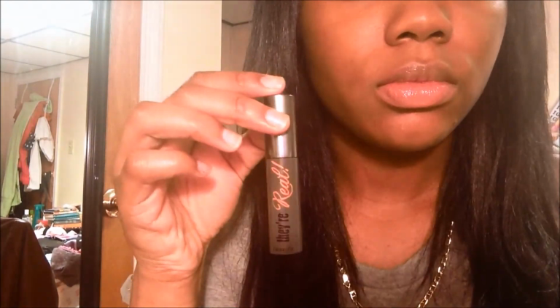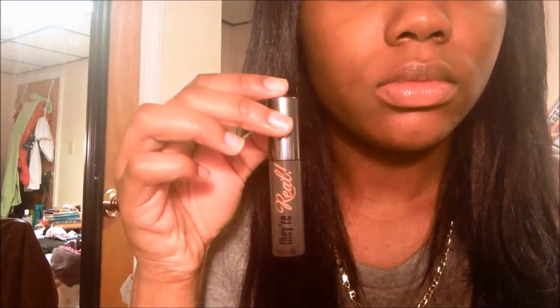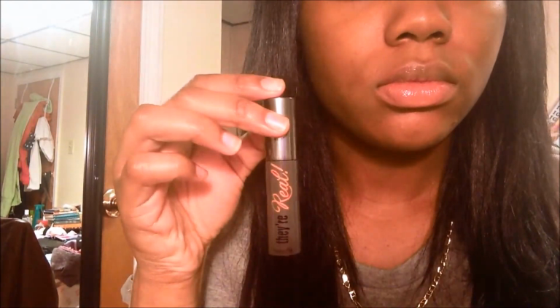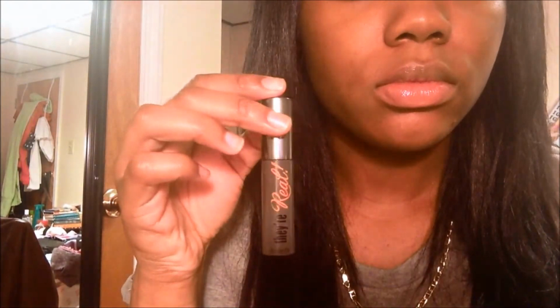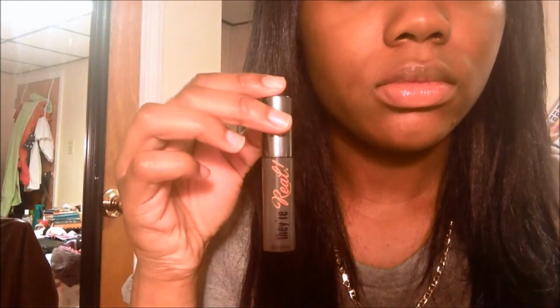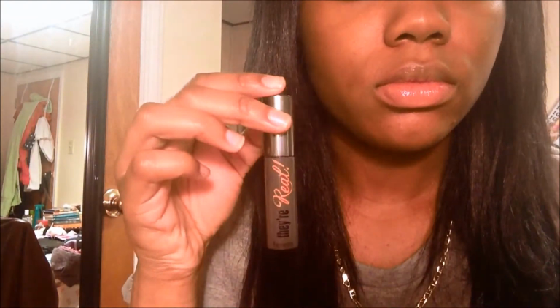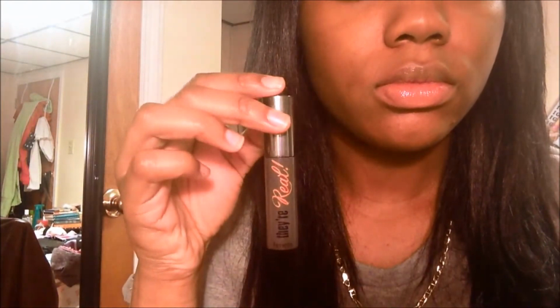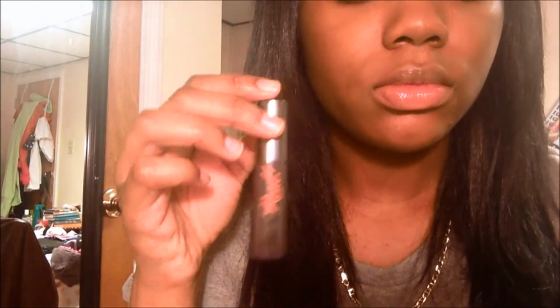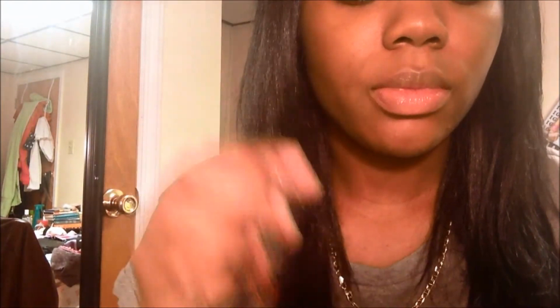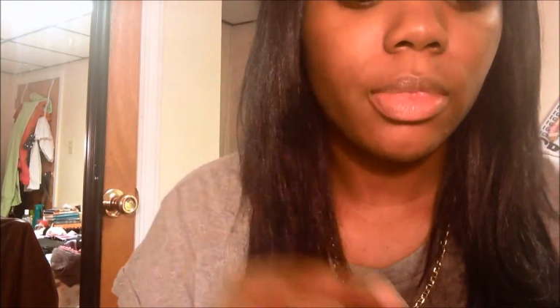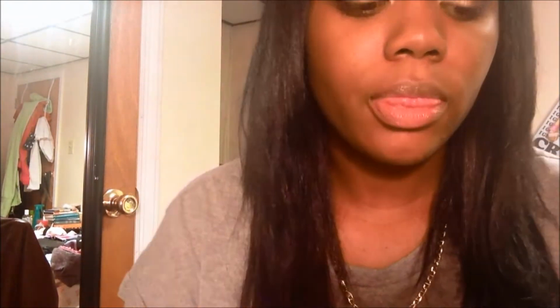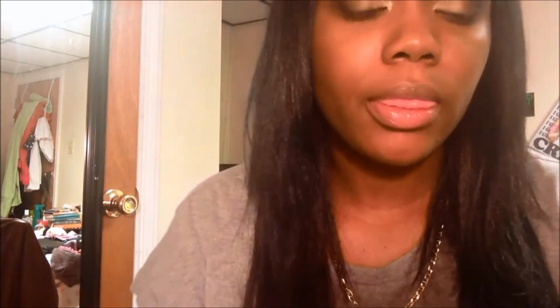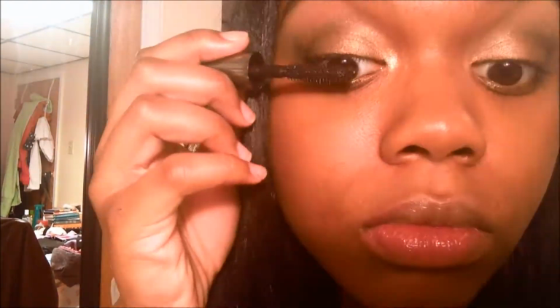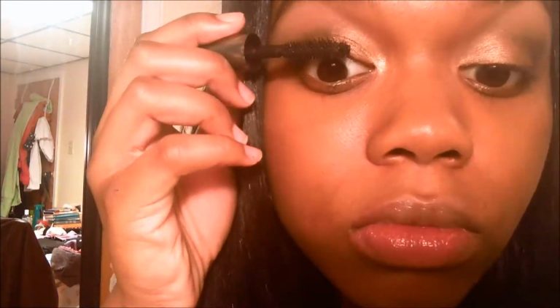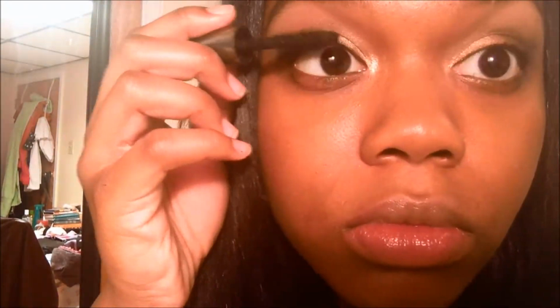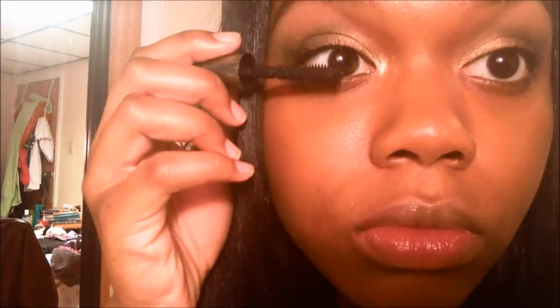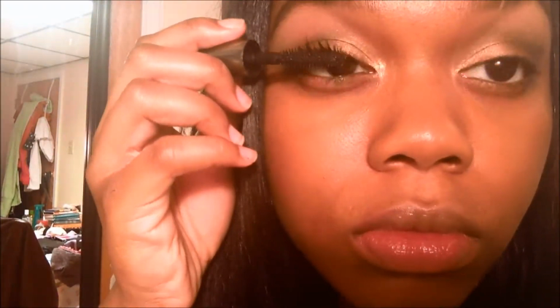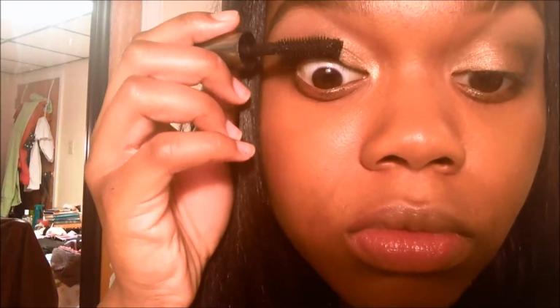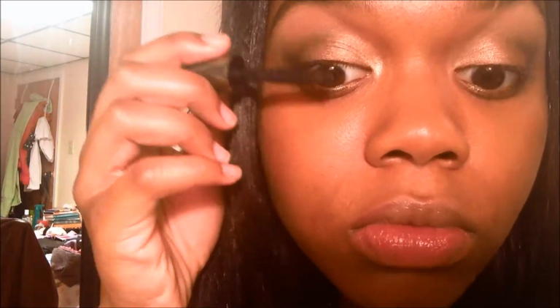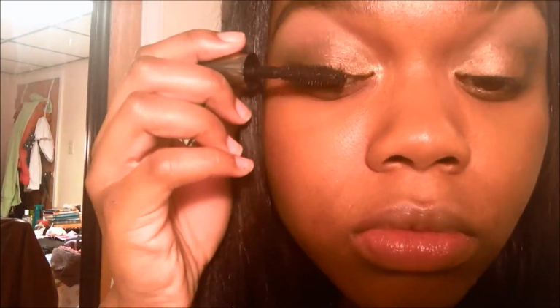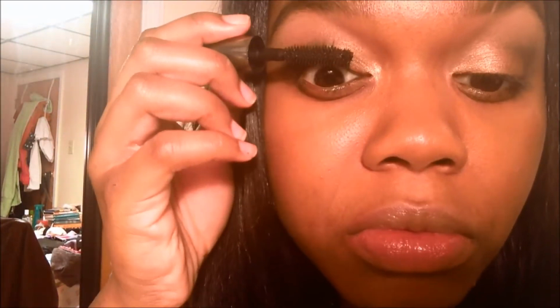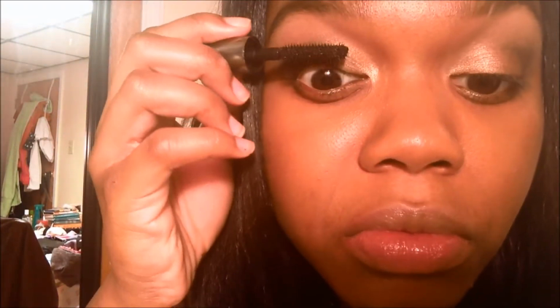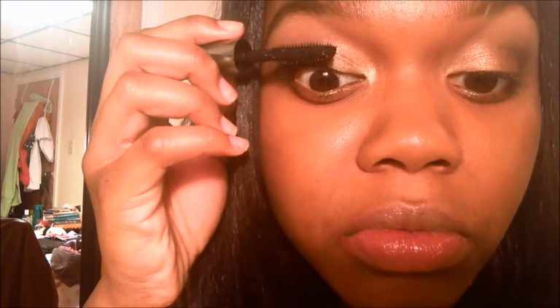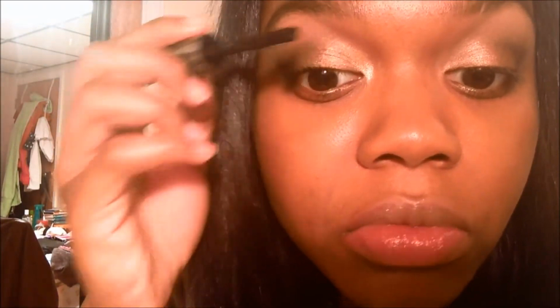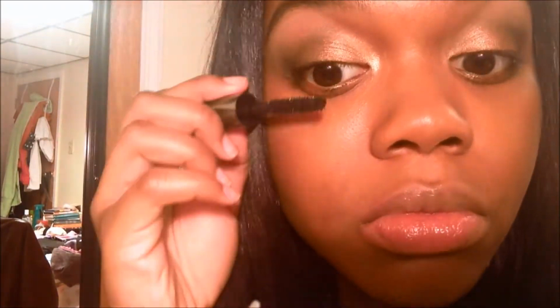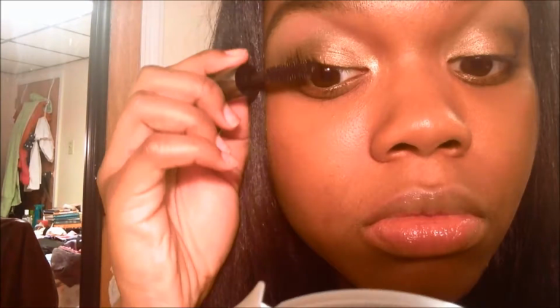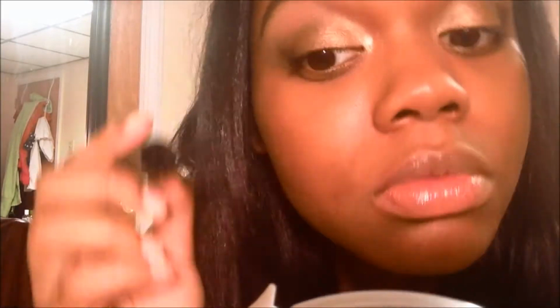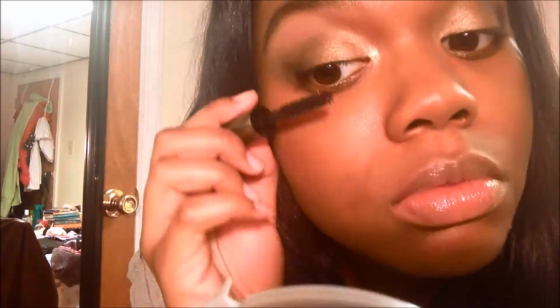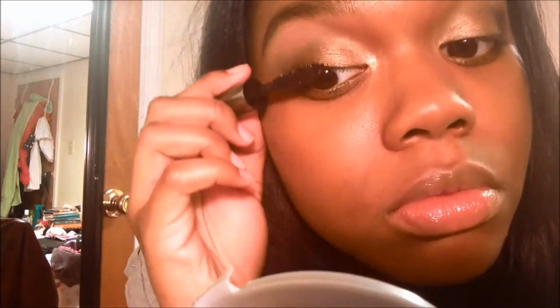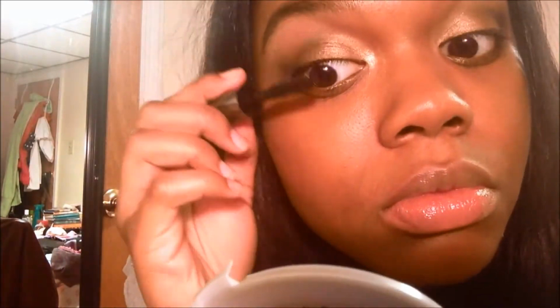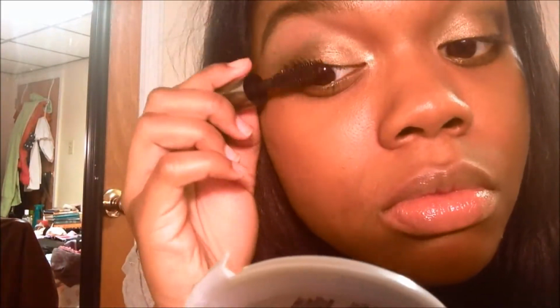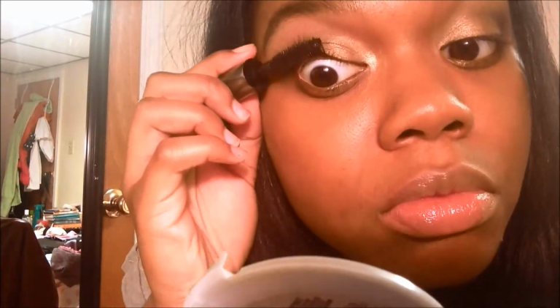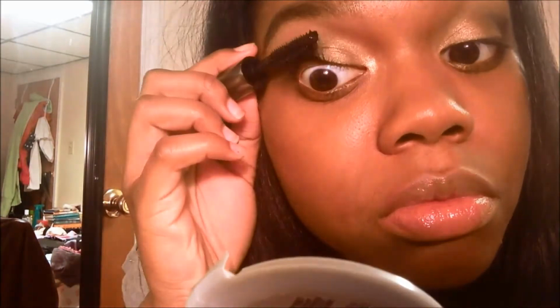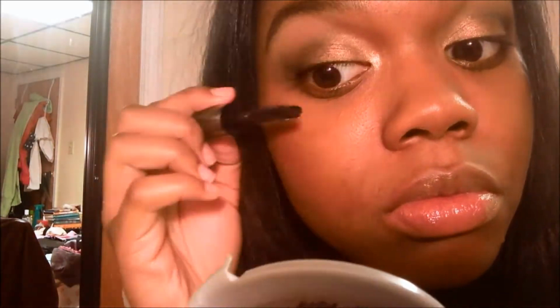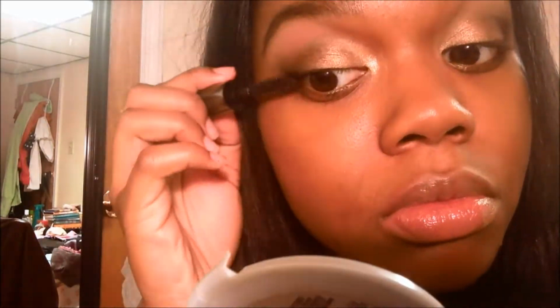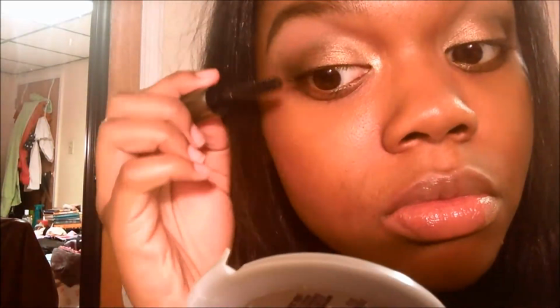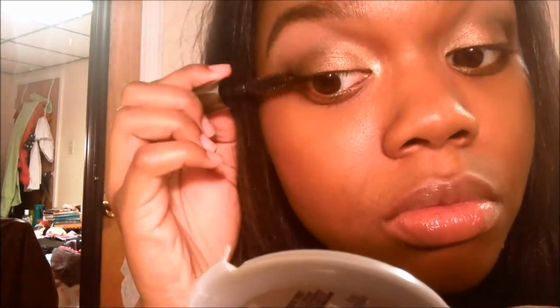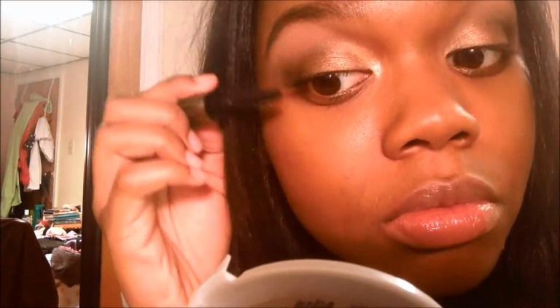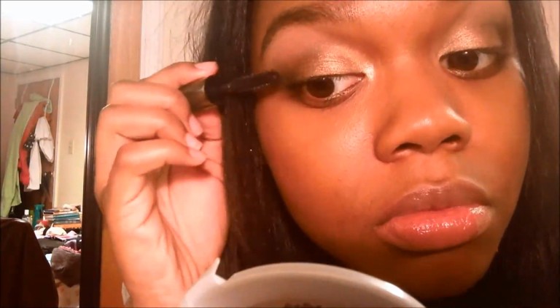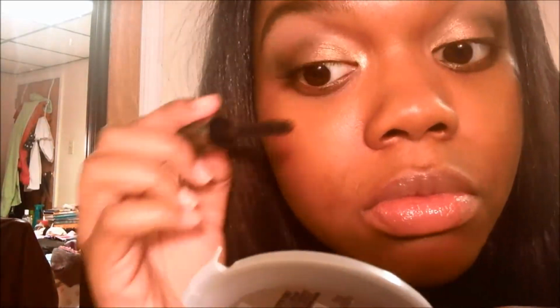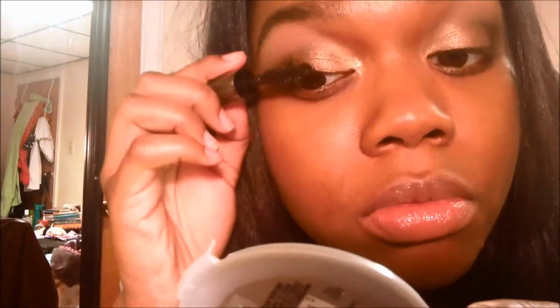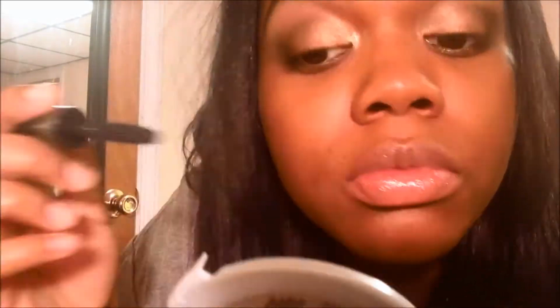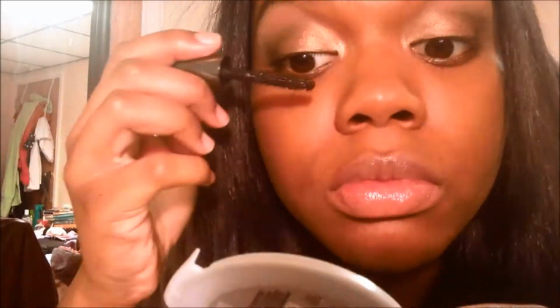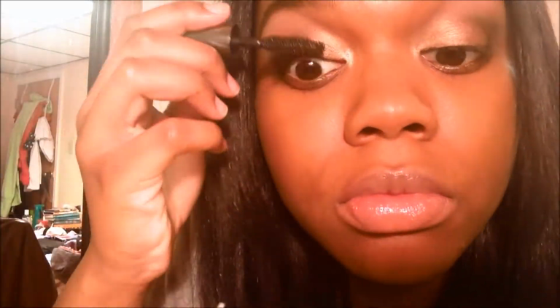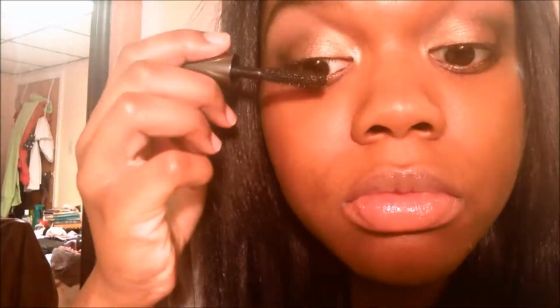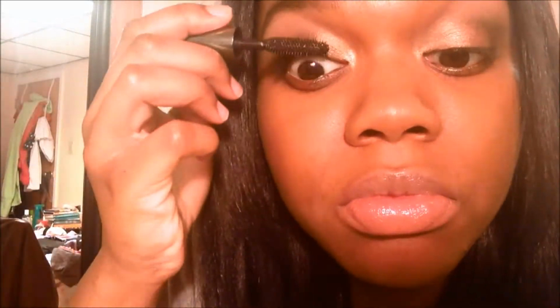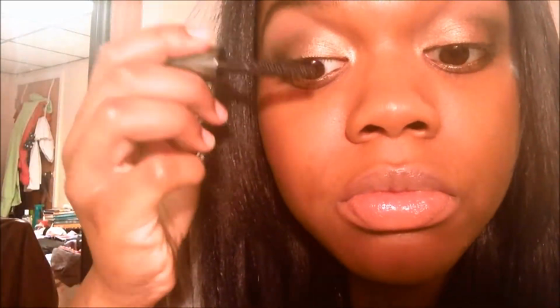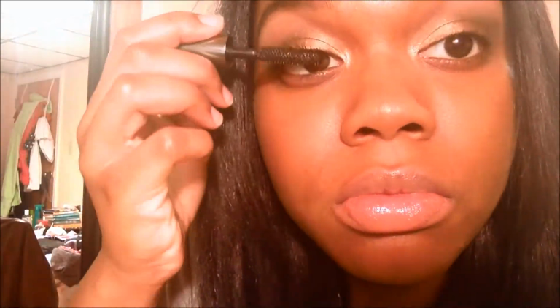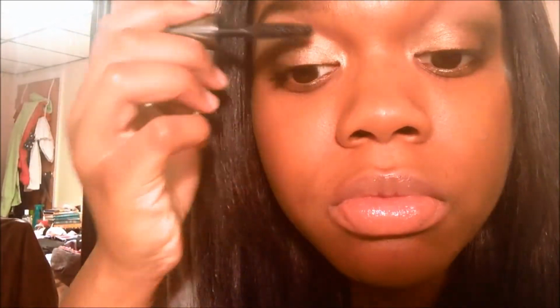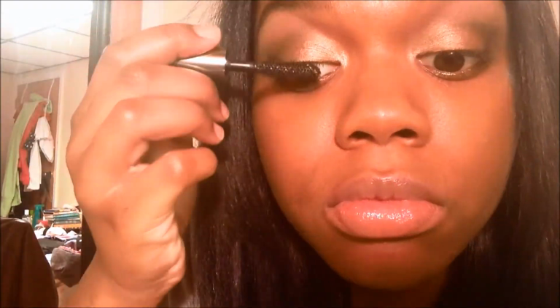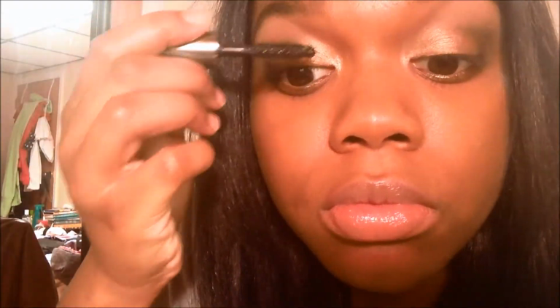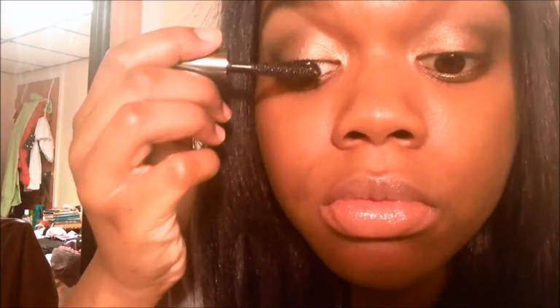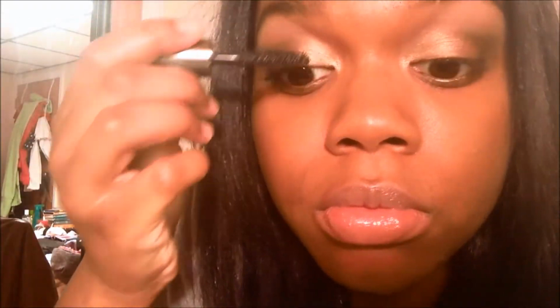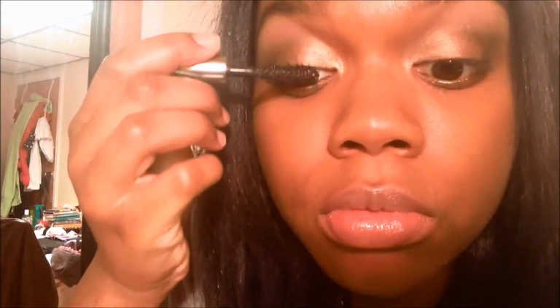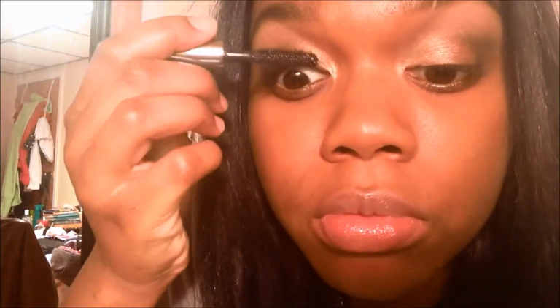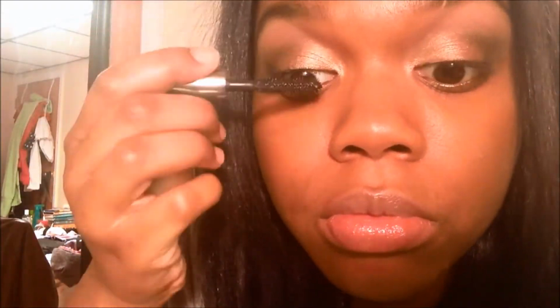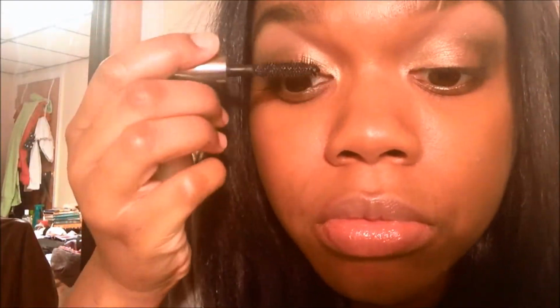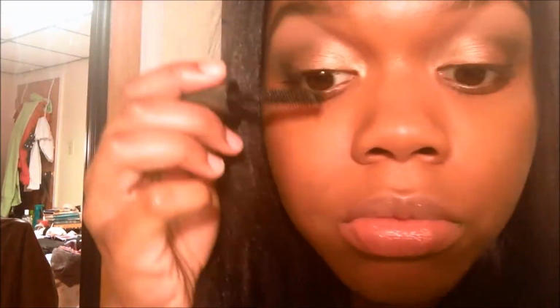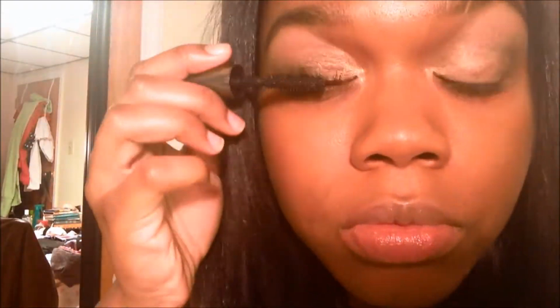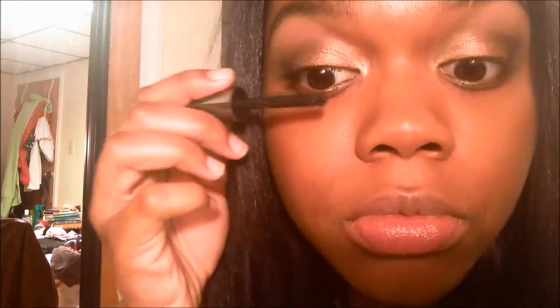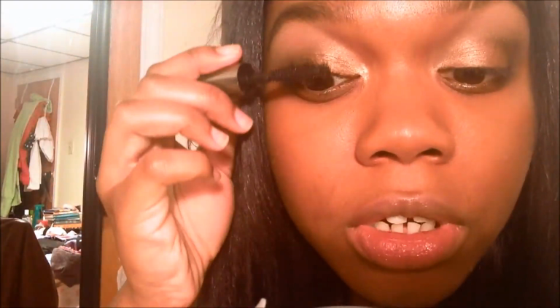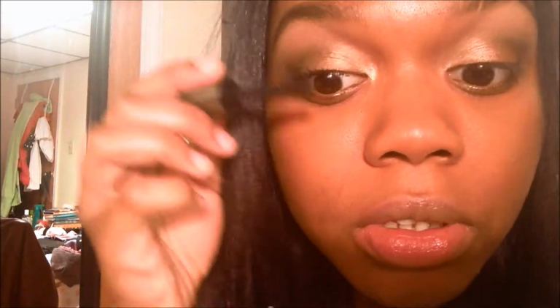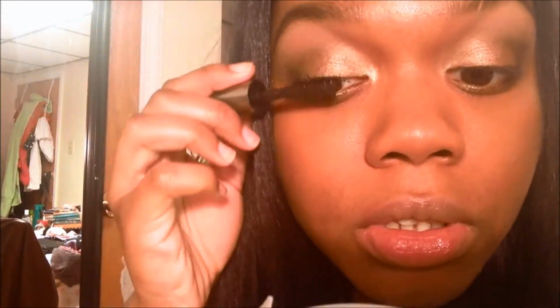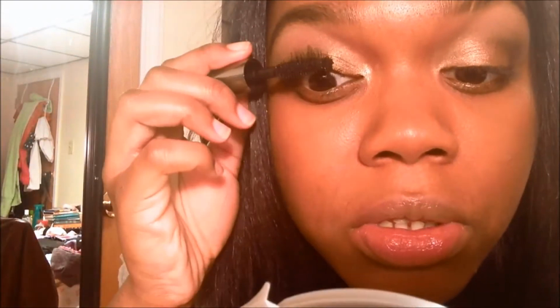To finish this eye look, I'm going to be using Benefit's They're Real Mascara and apply that to both of my eyes.